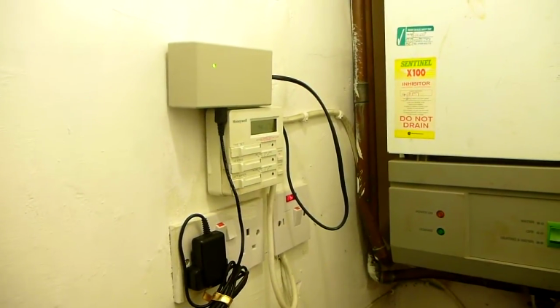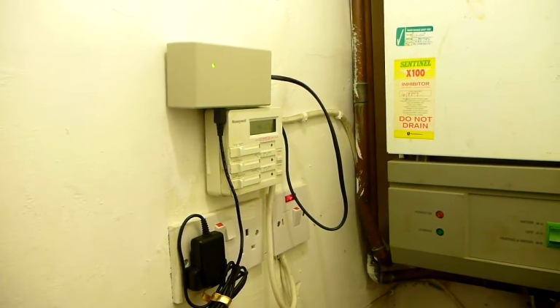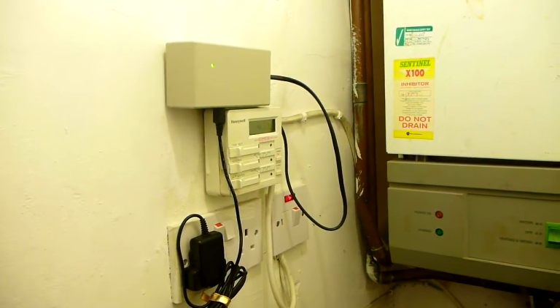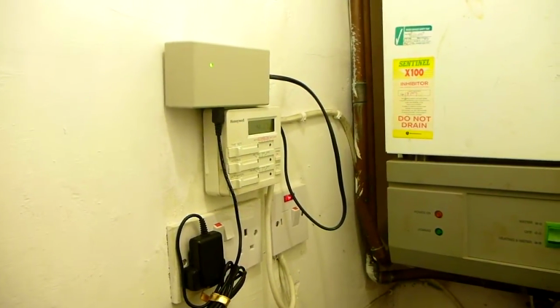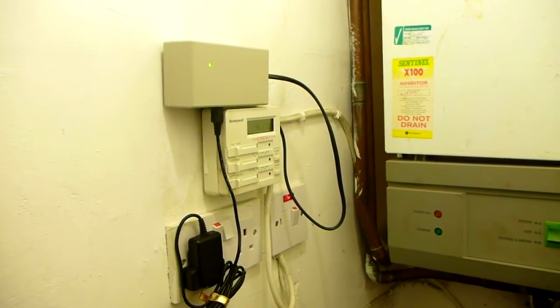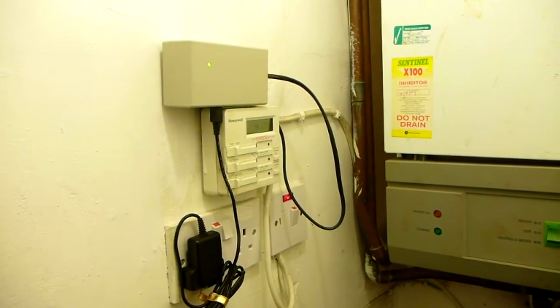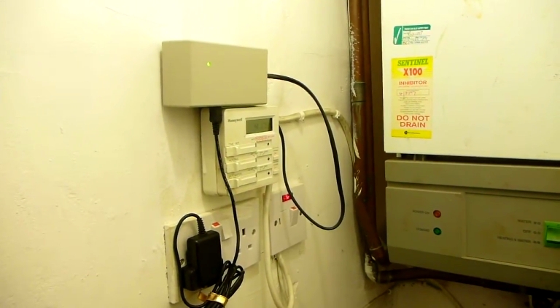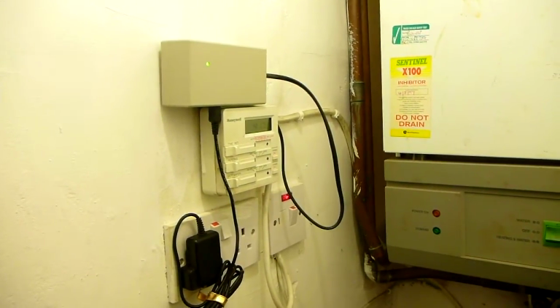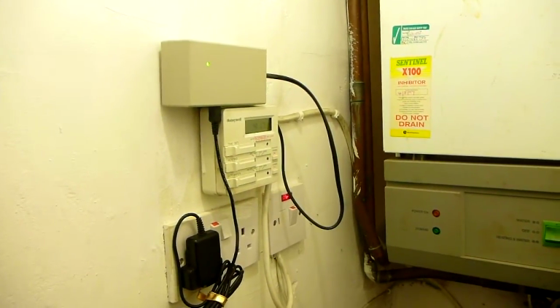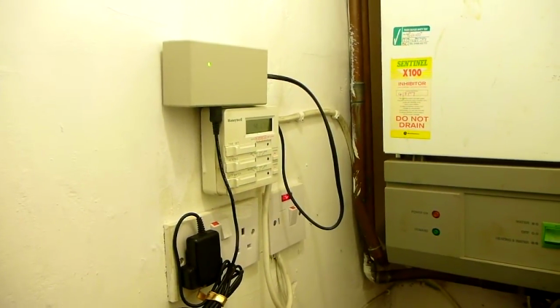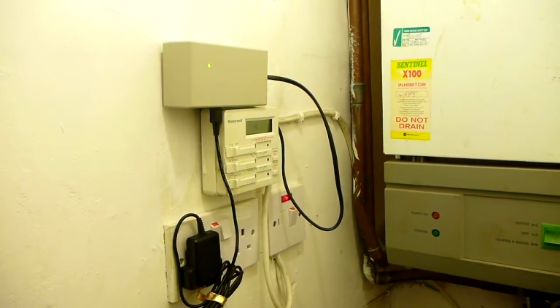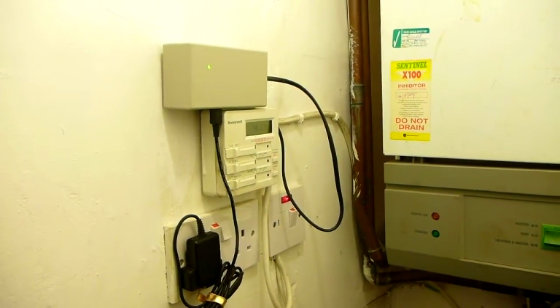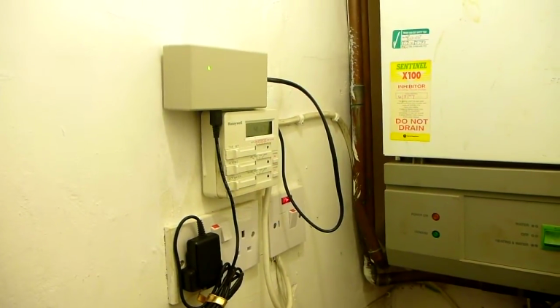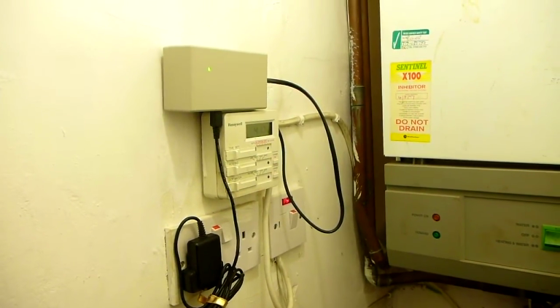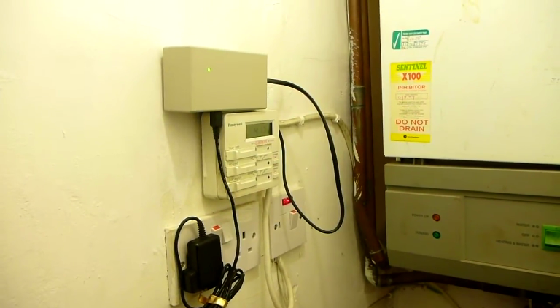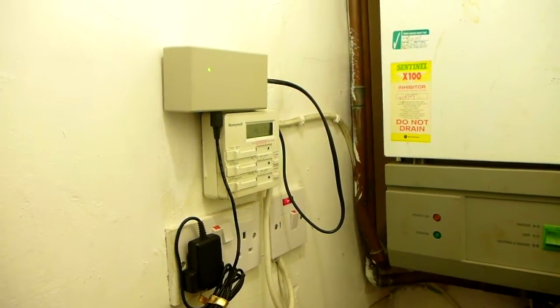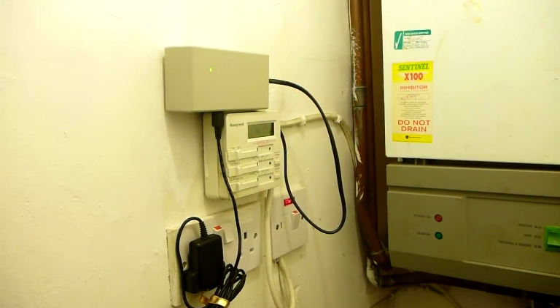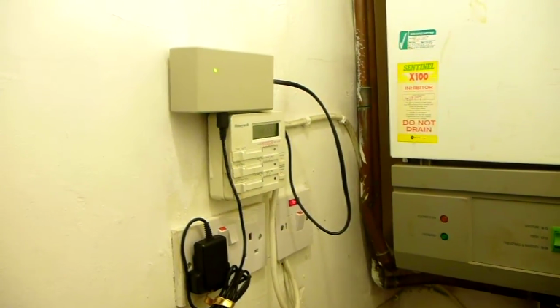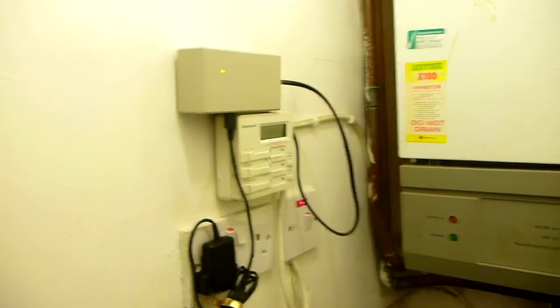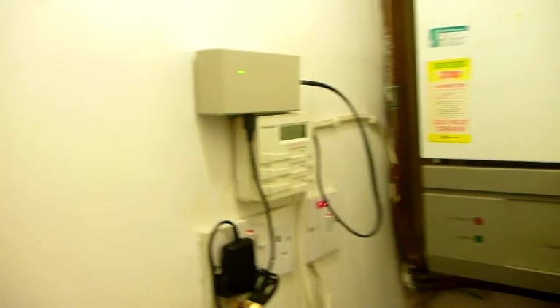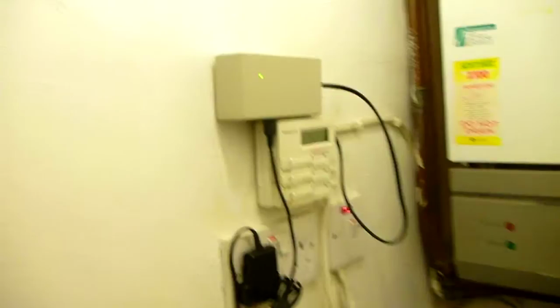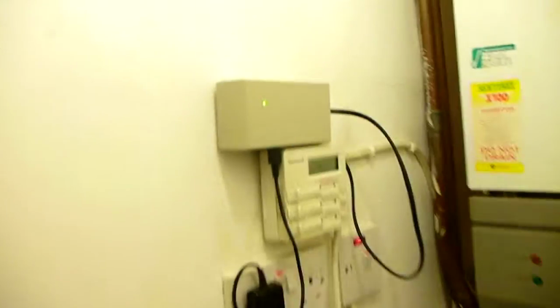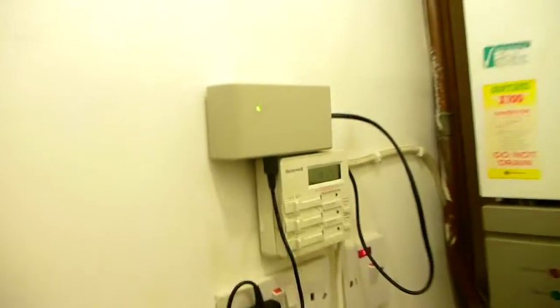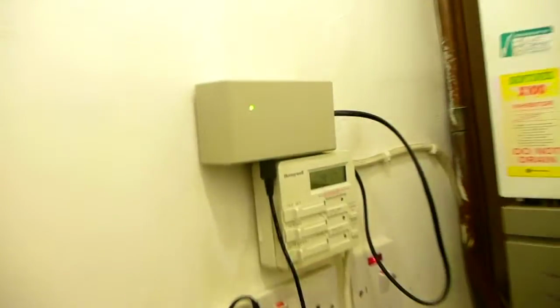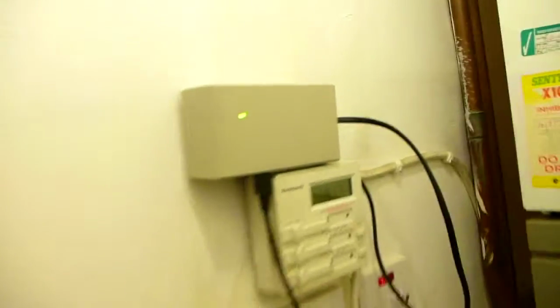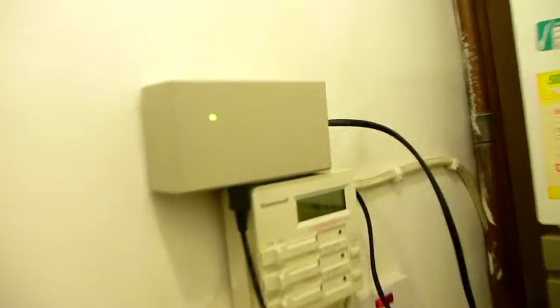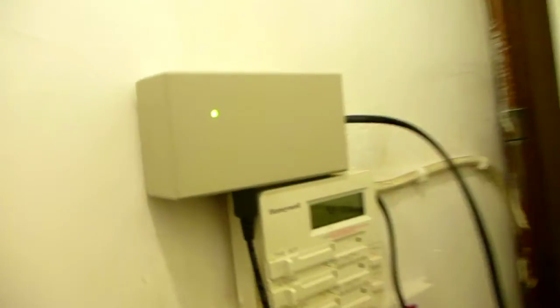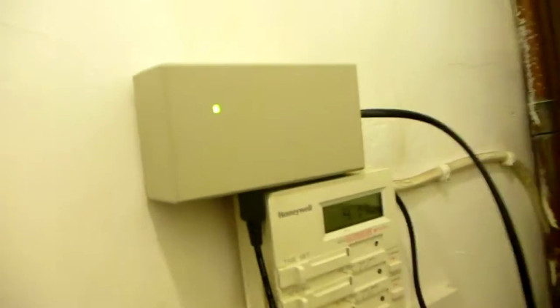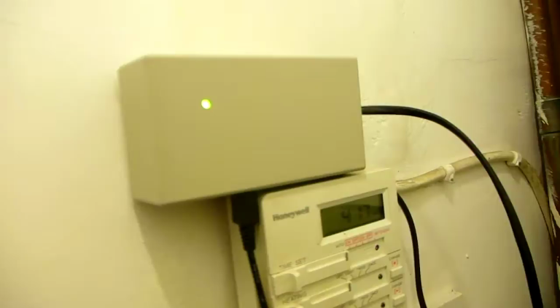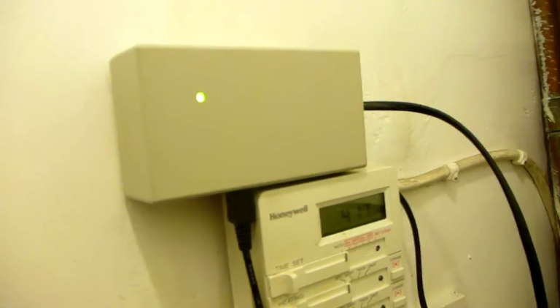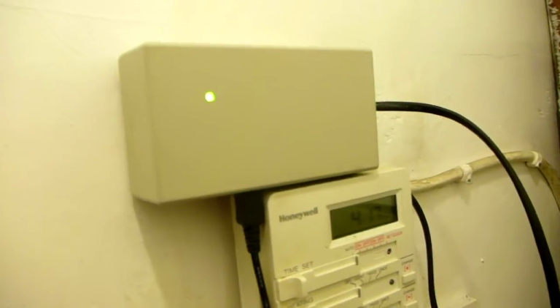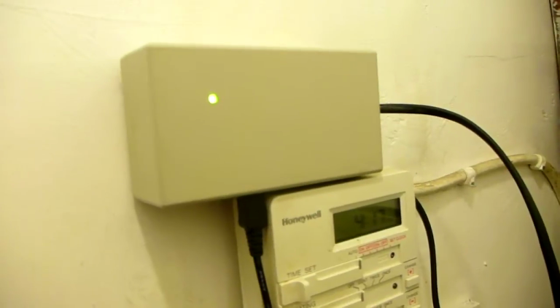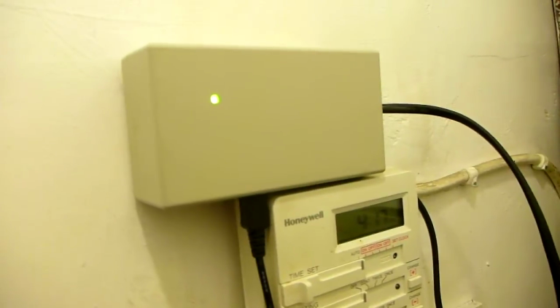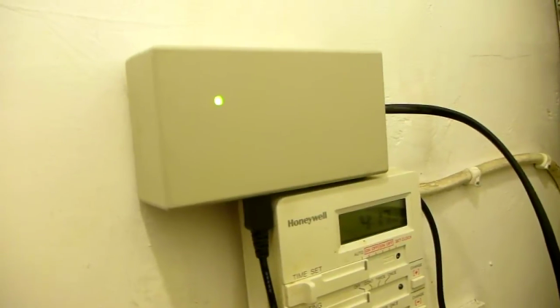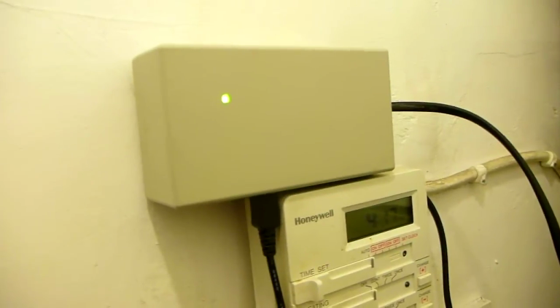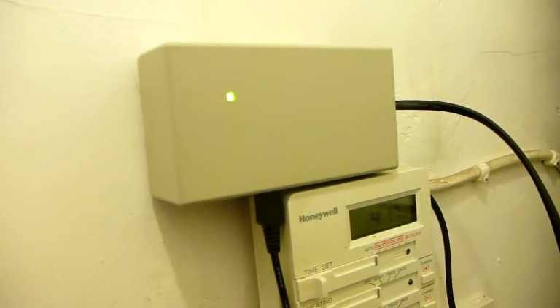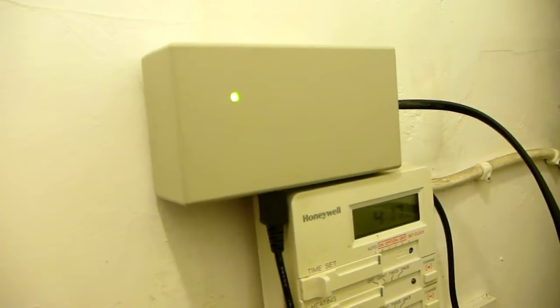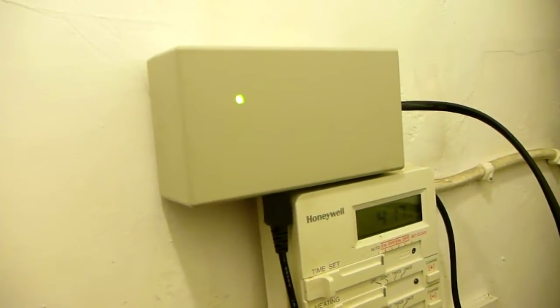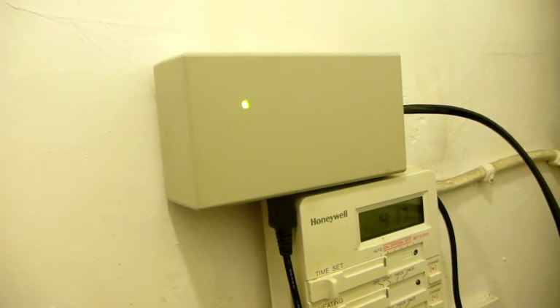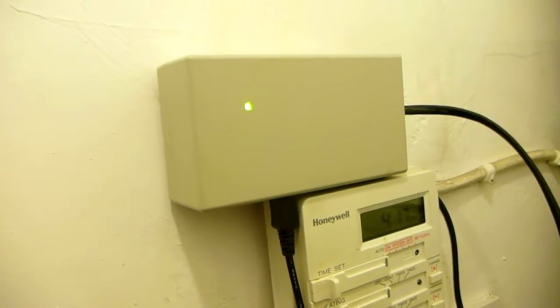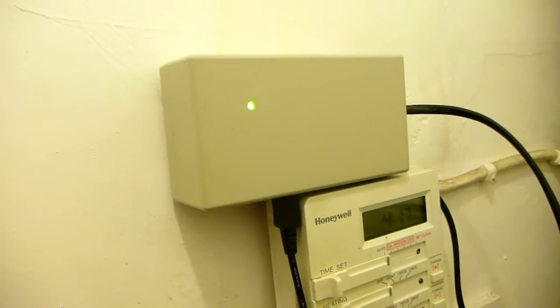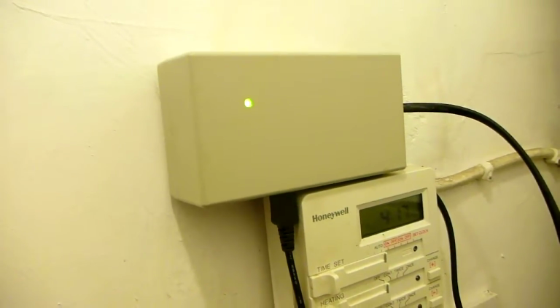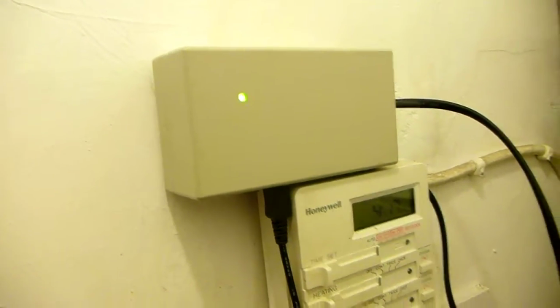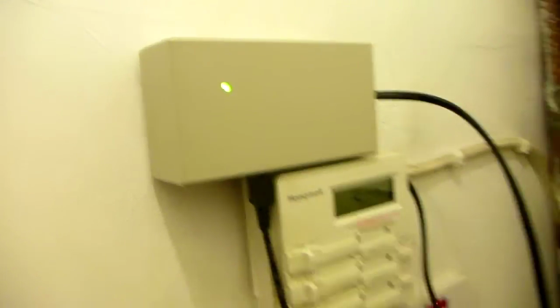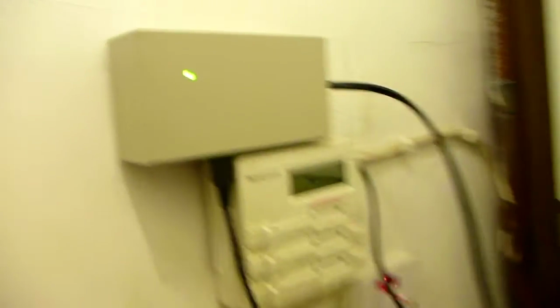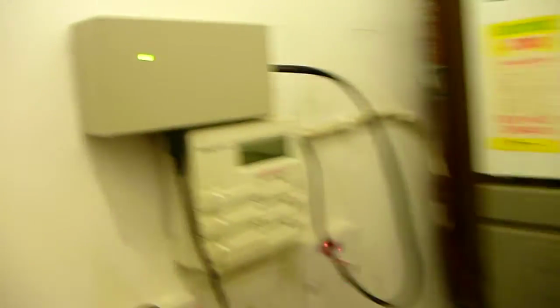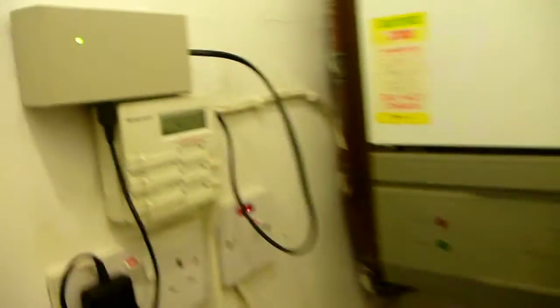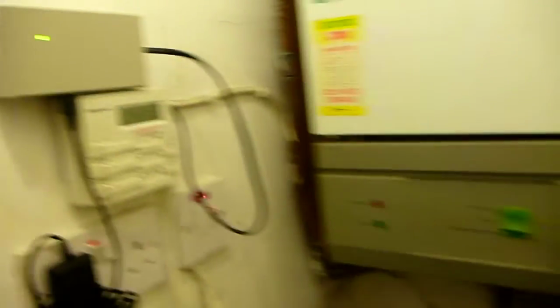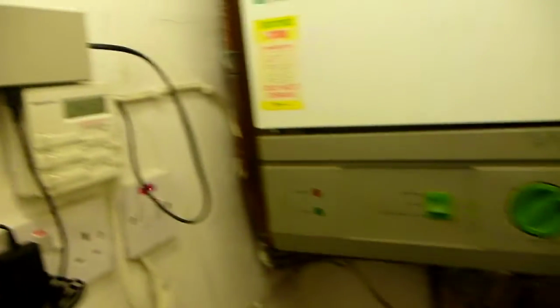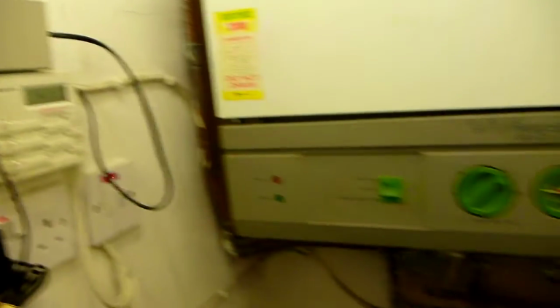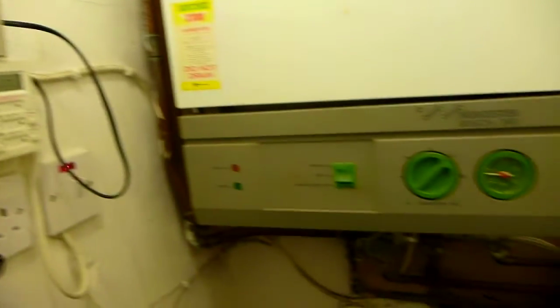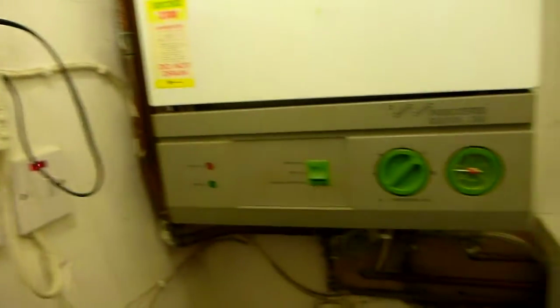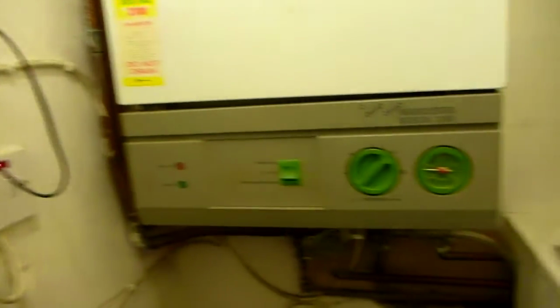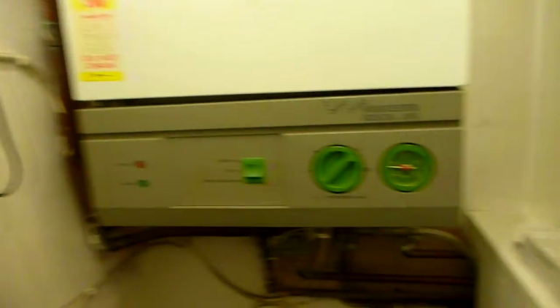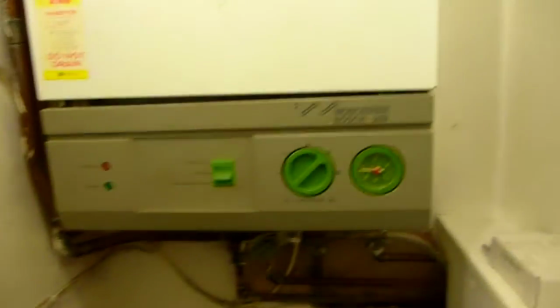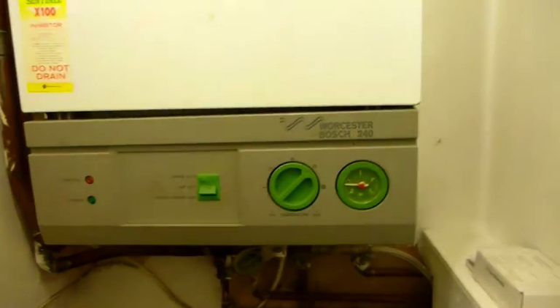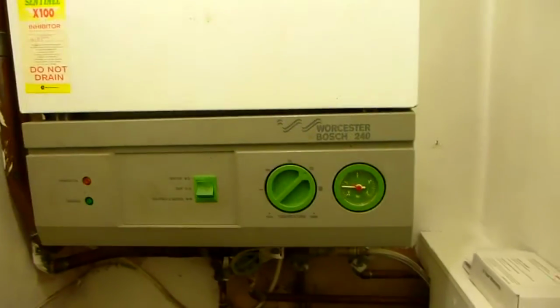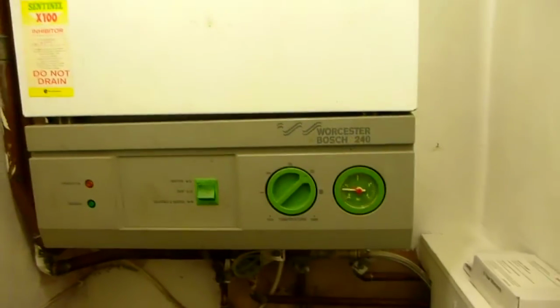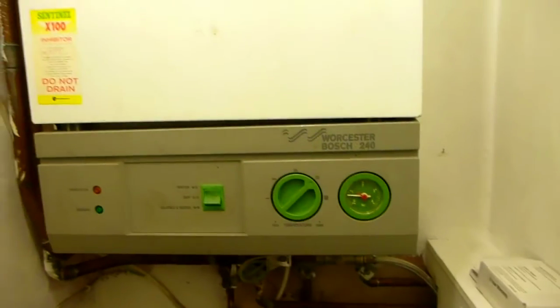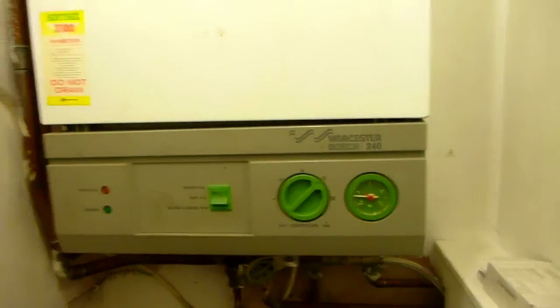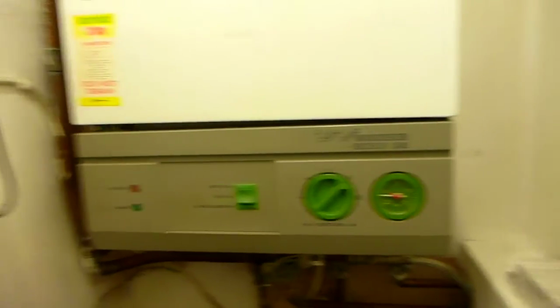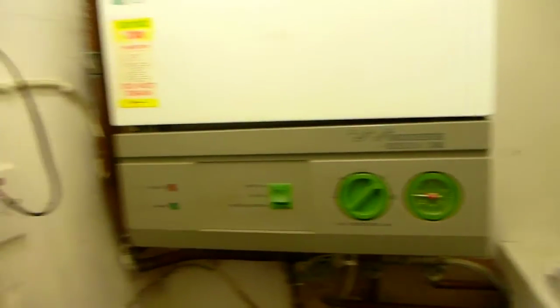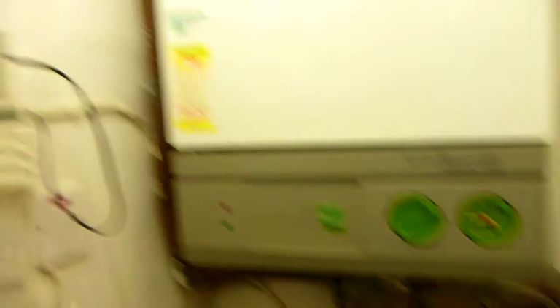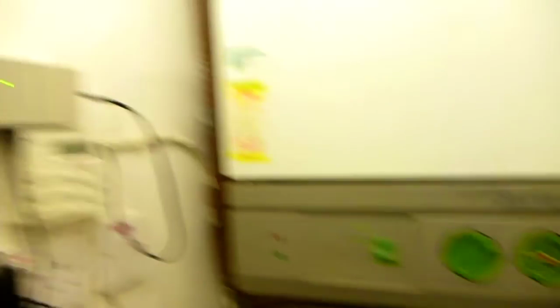And there it comes — a little light on my boiler control system is fired up, and on the boiler.